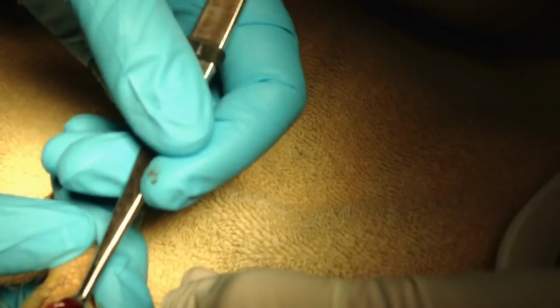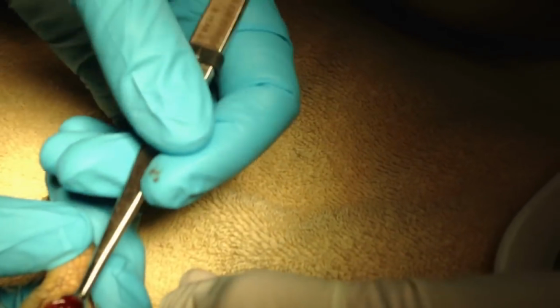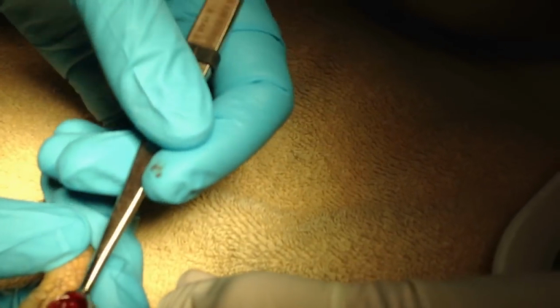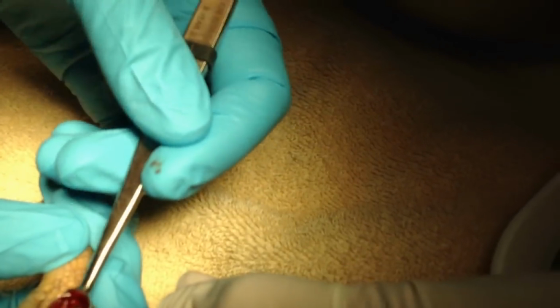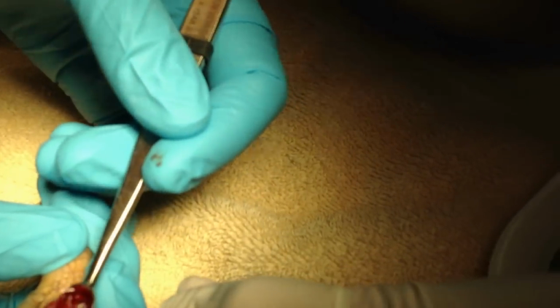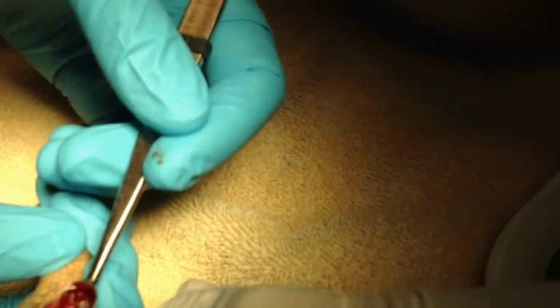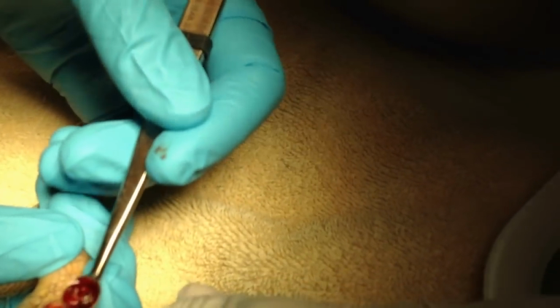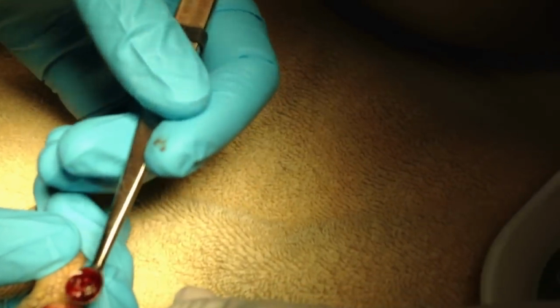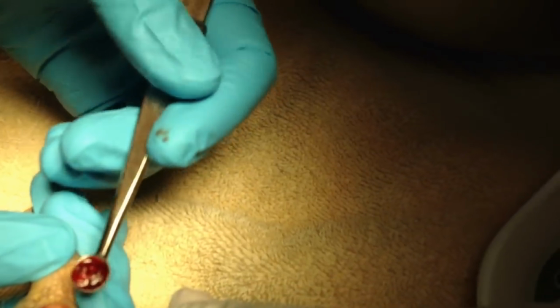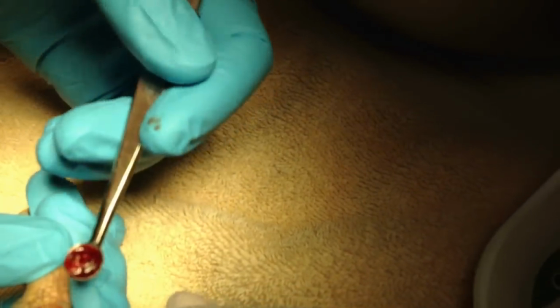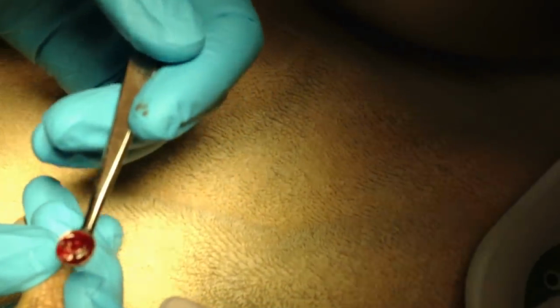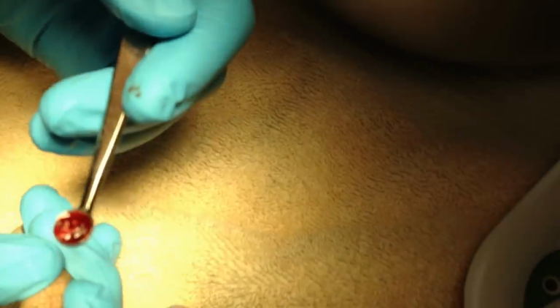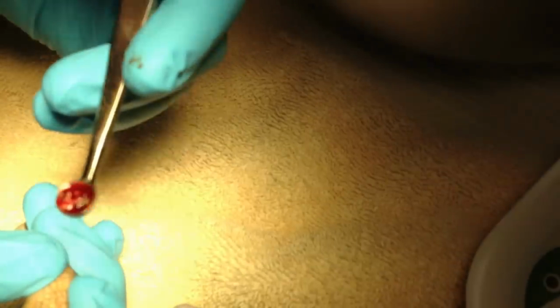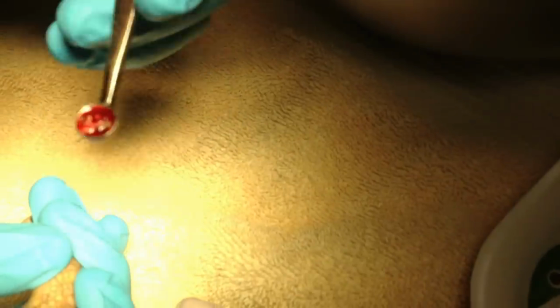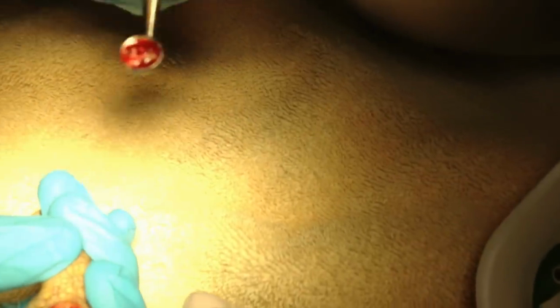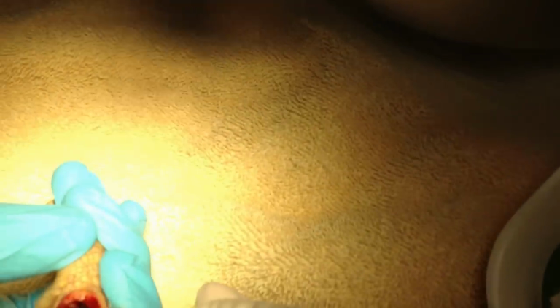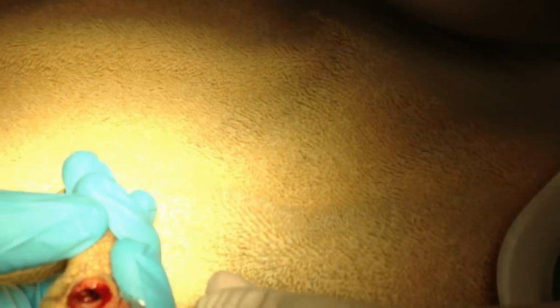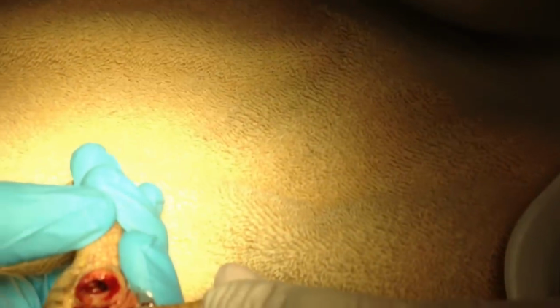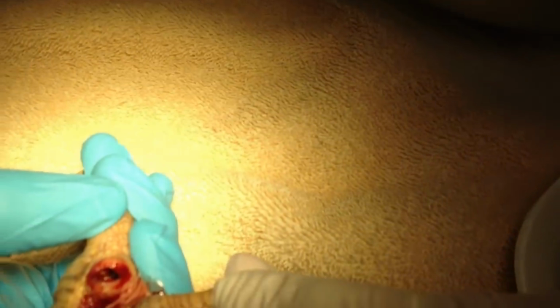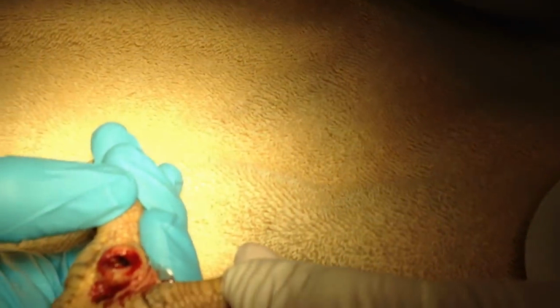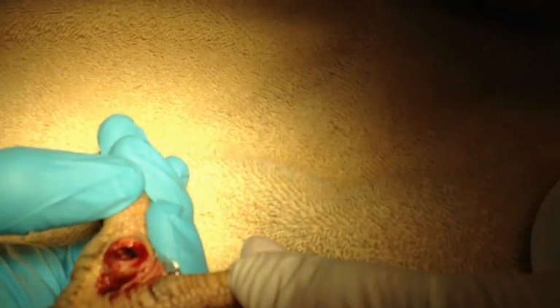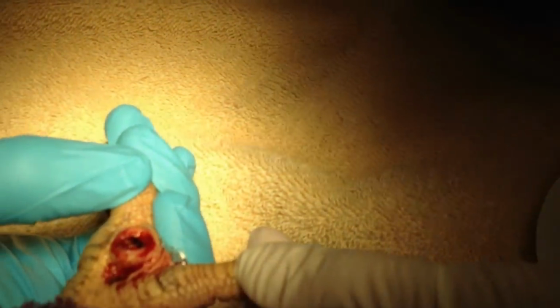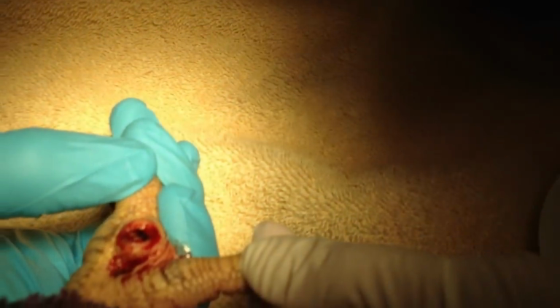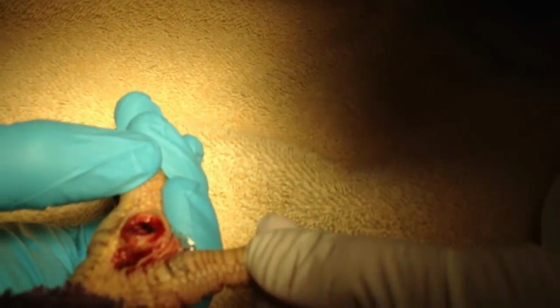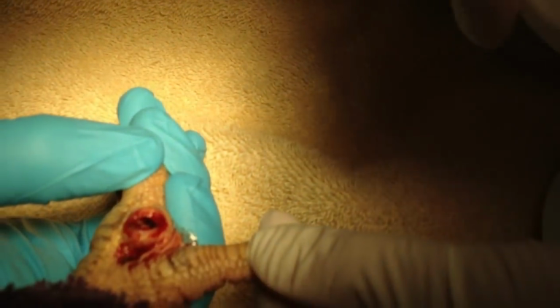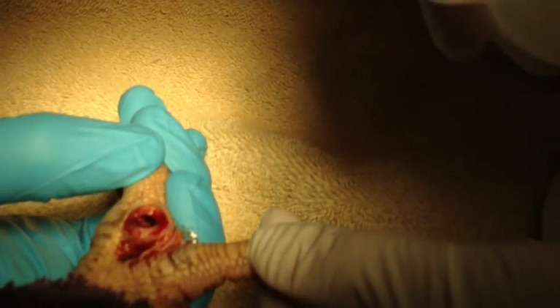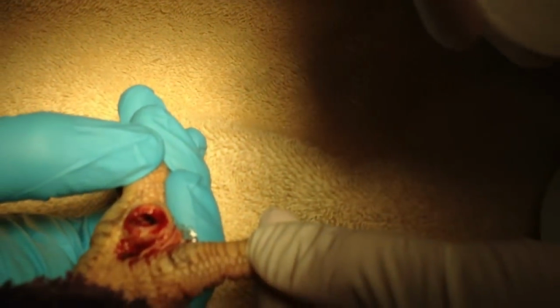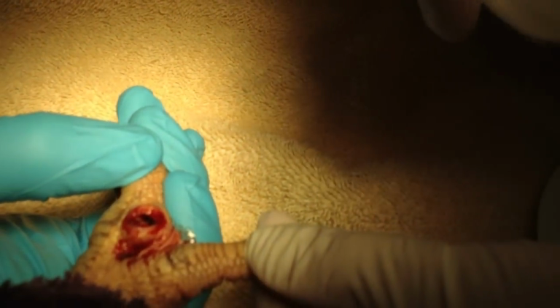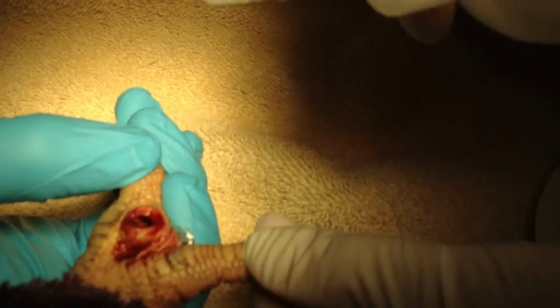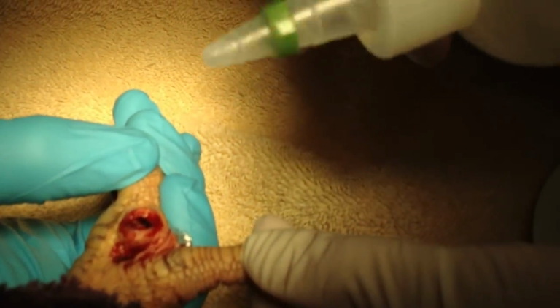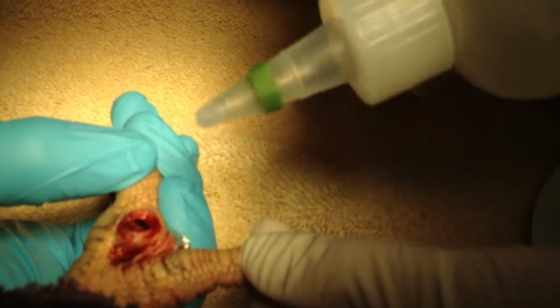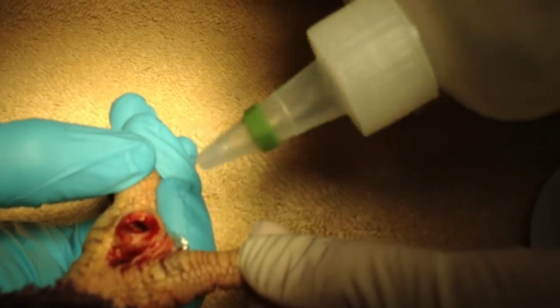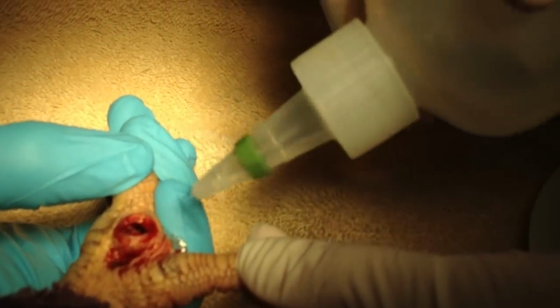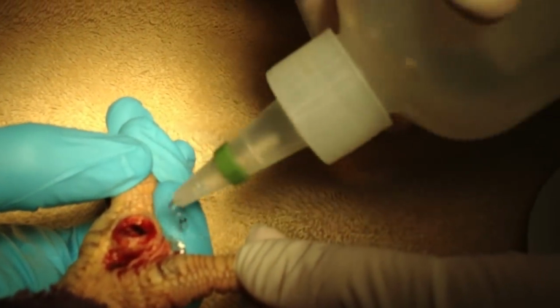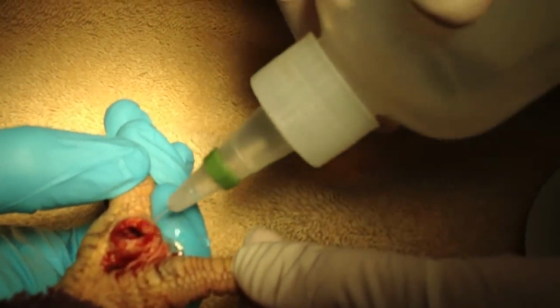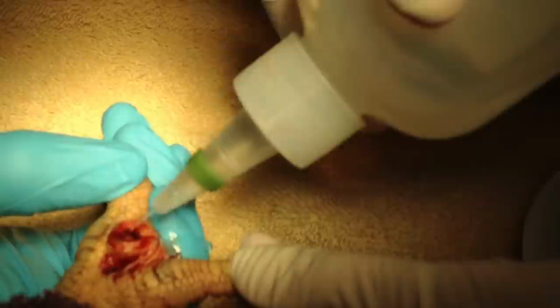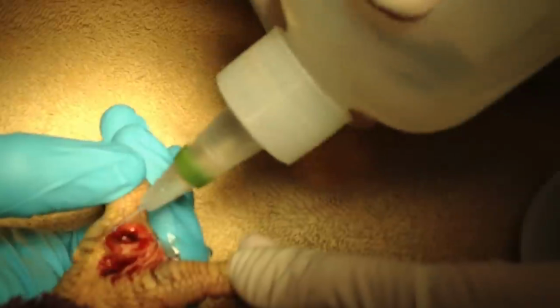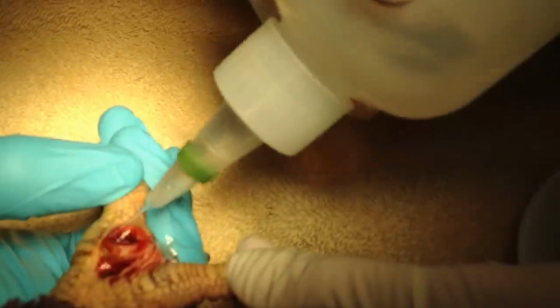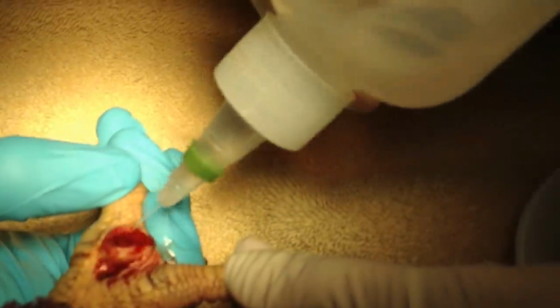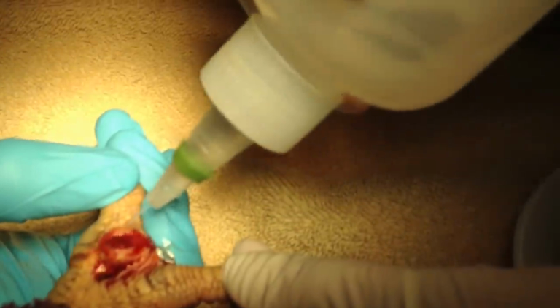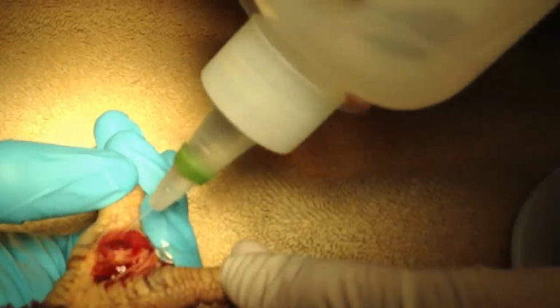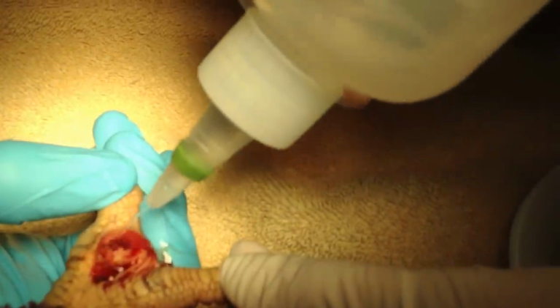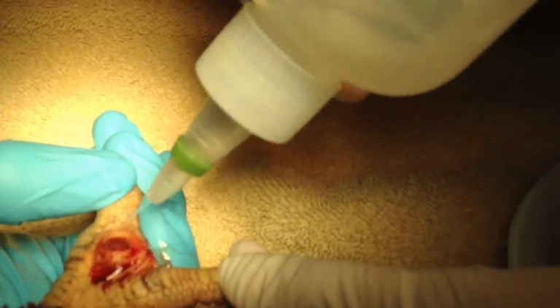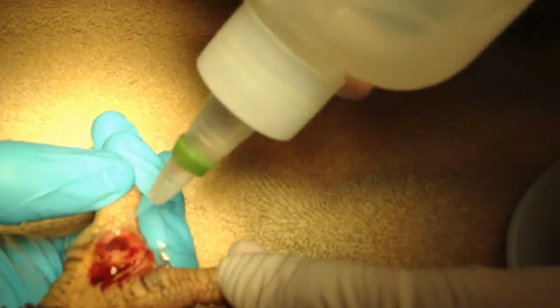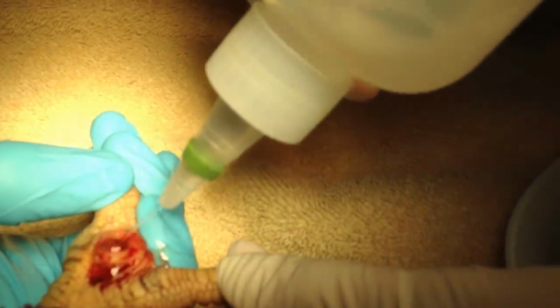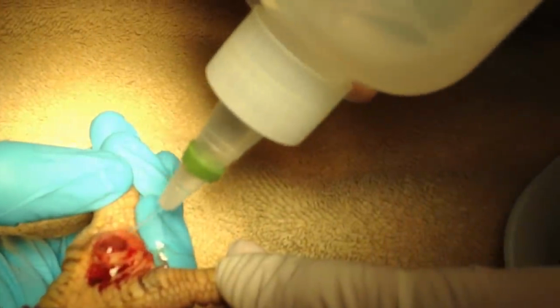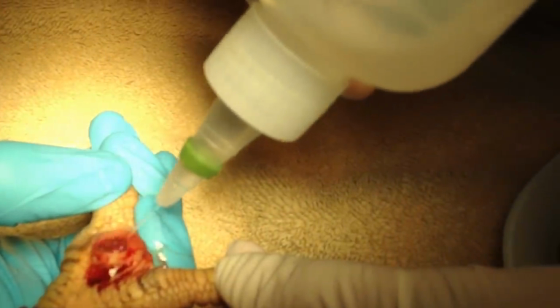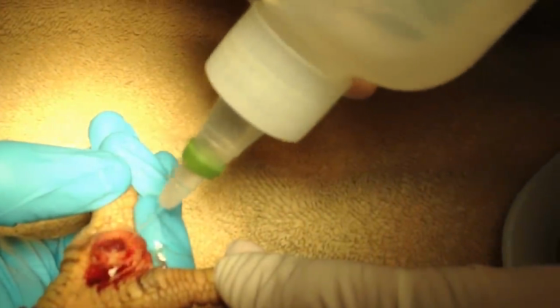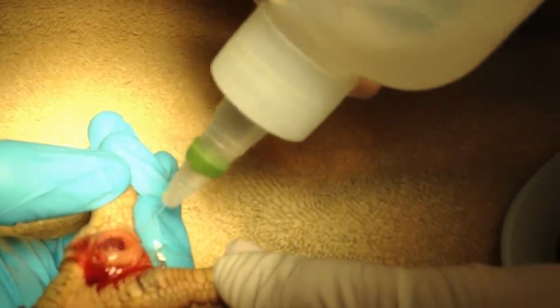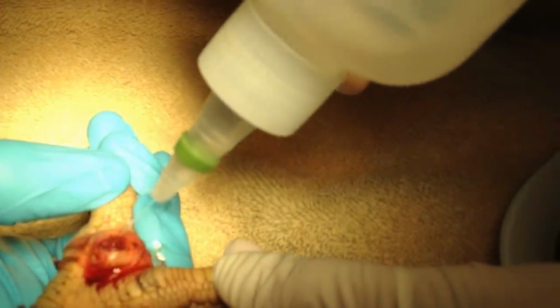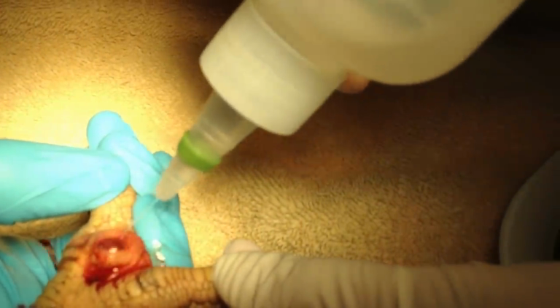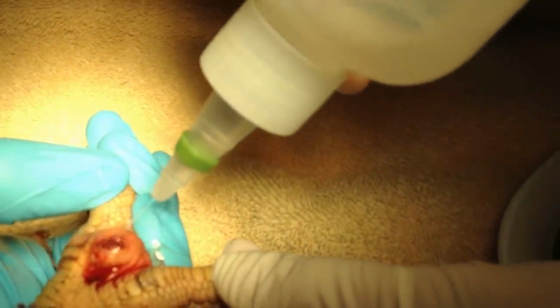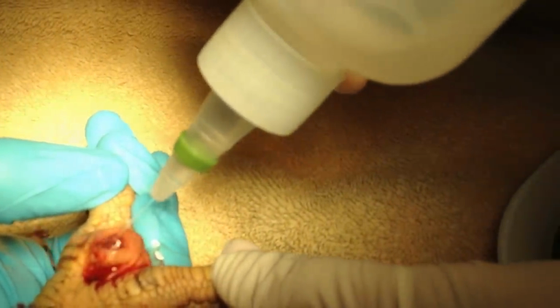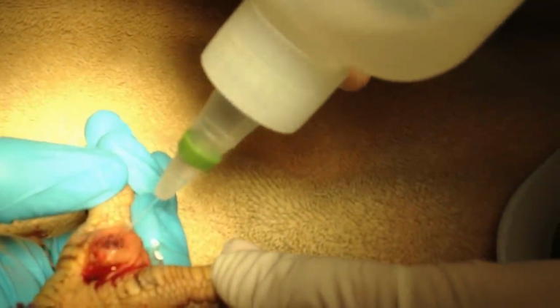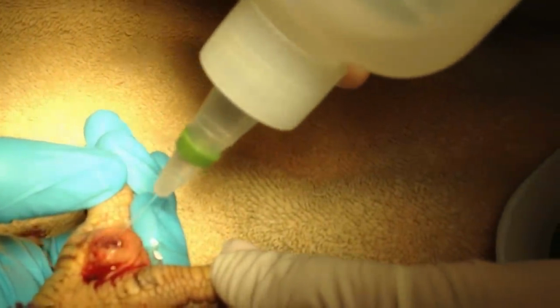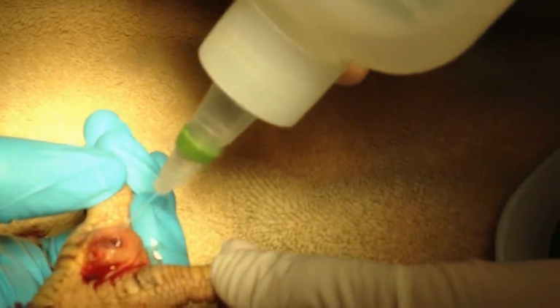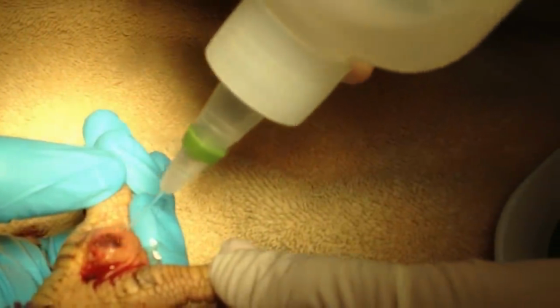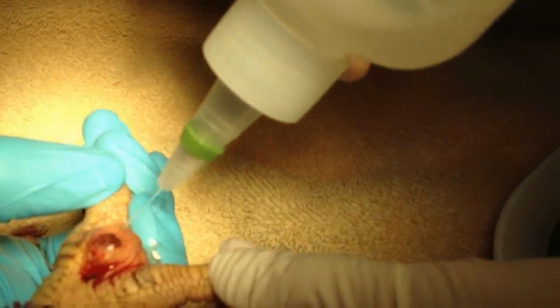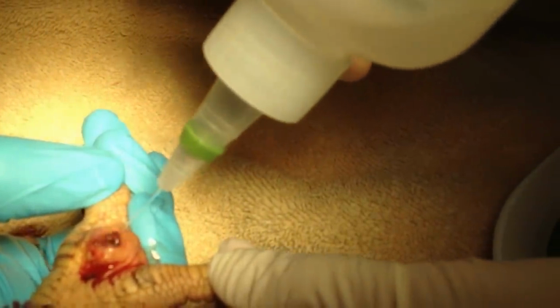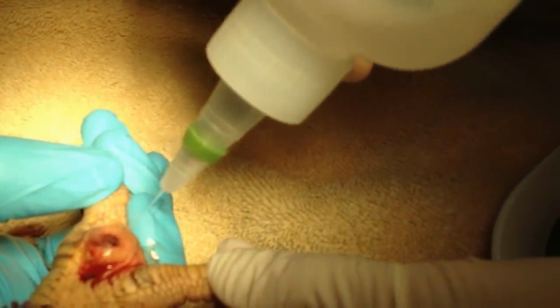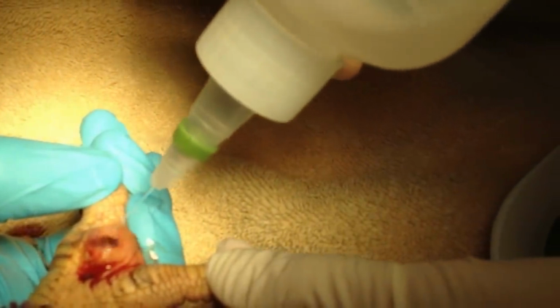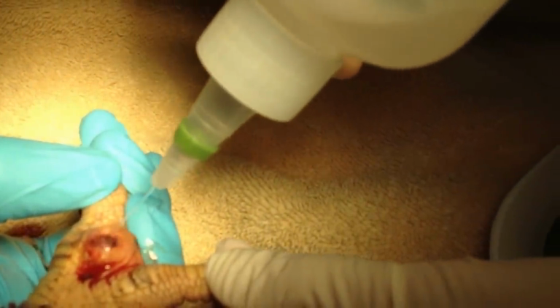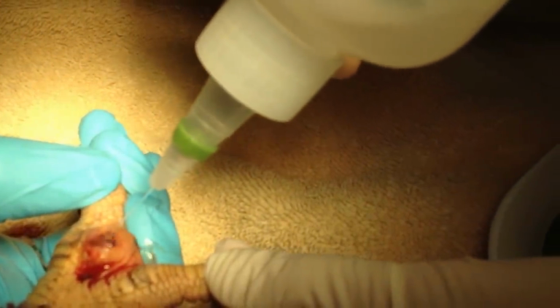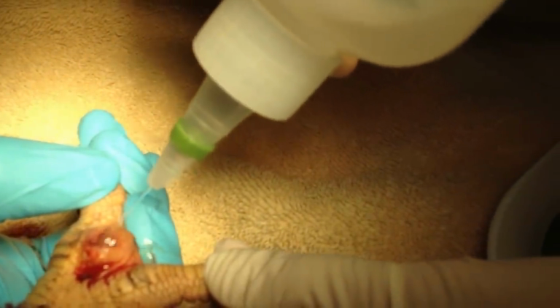You have to kind of push it in a little bit and then just twist it back and forth in a gentle spoon-y way. Perfect. There's a ton of black stuff in there — this is just flush.